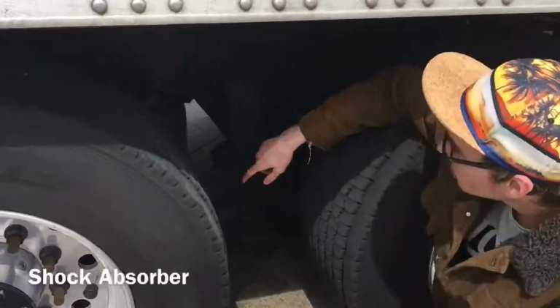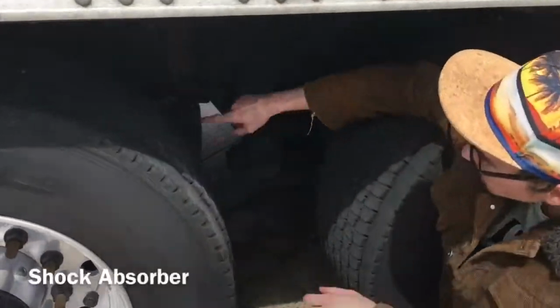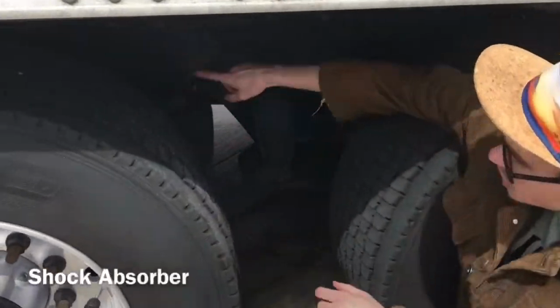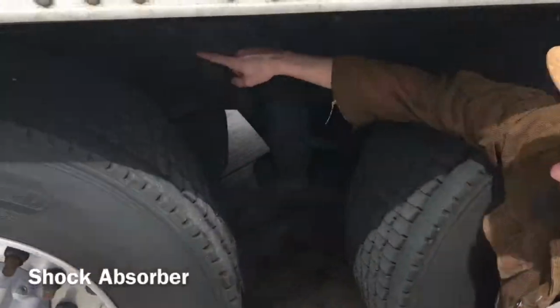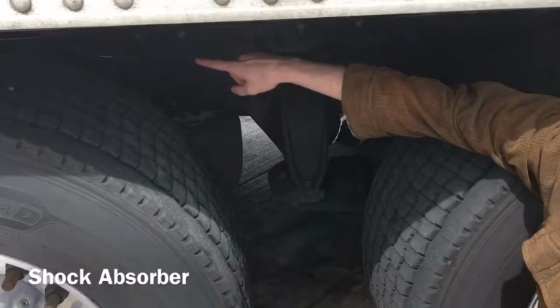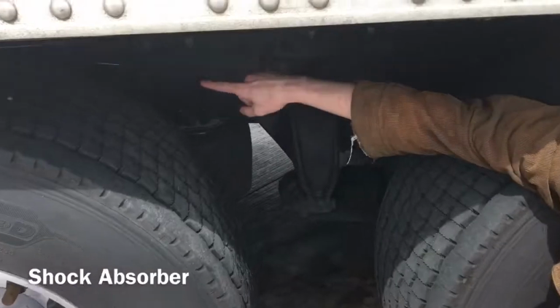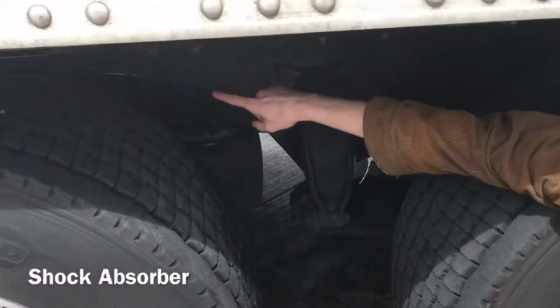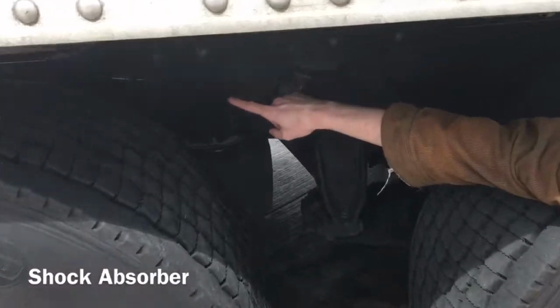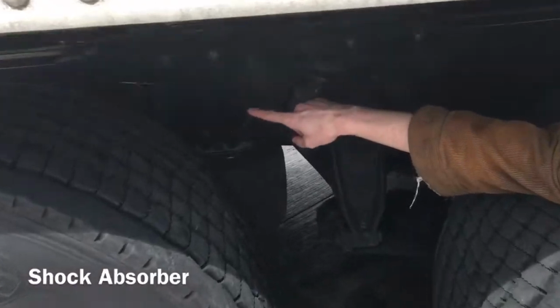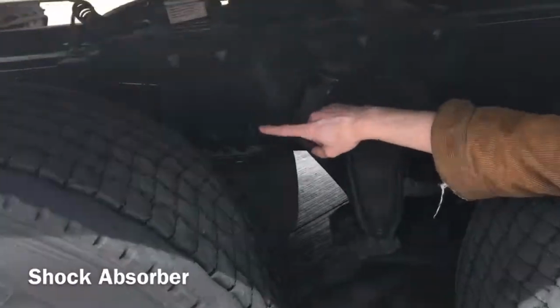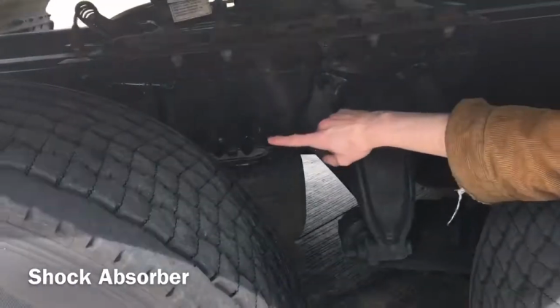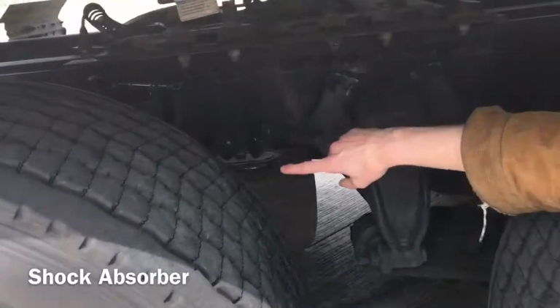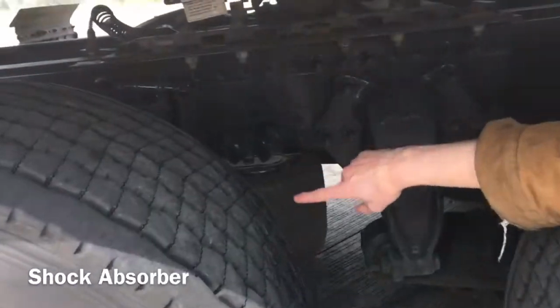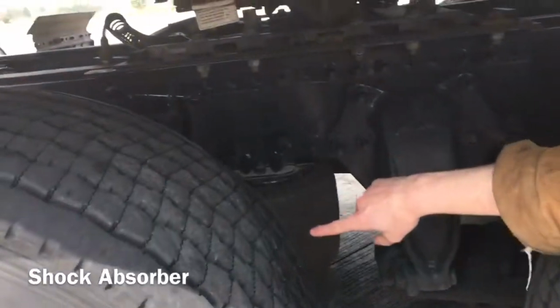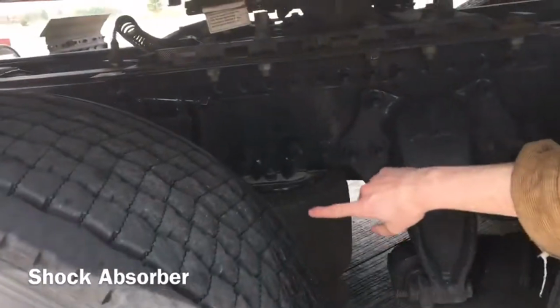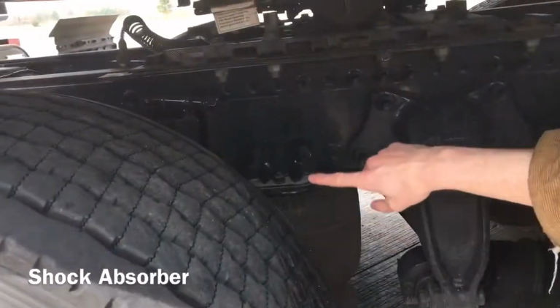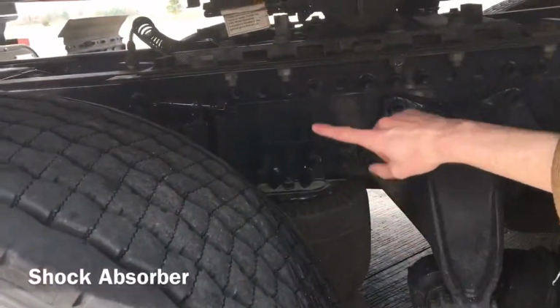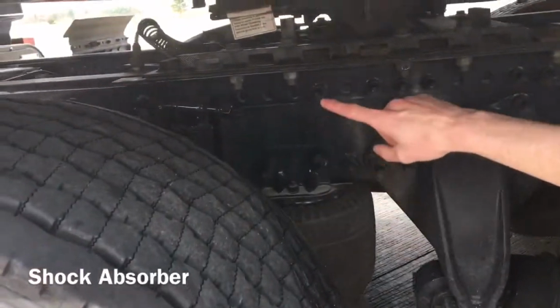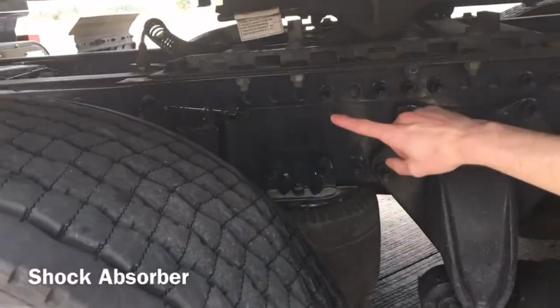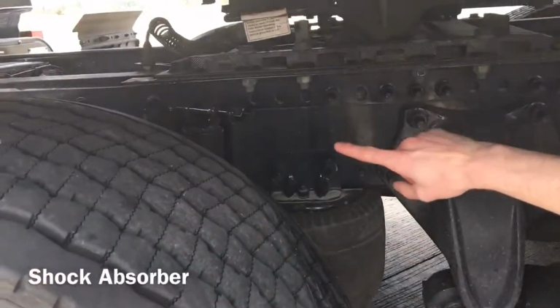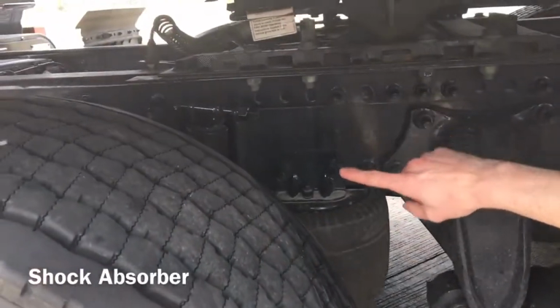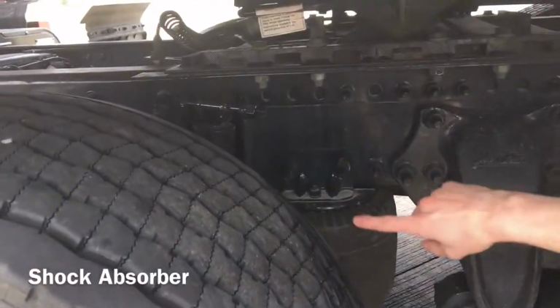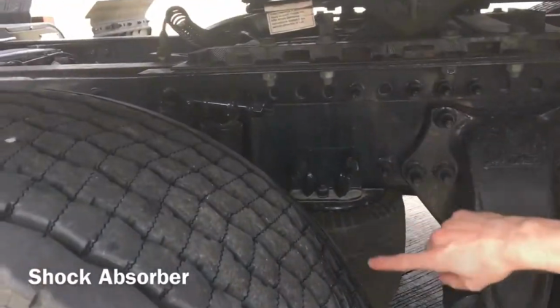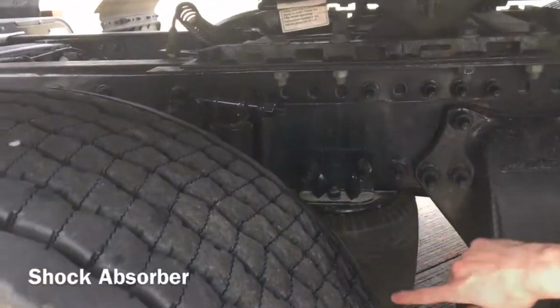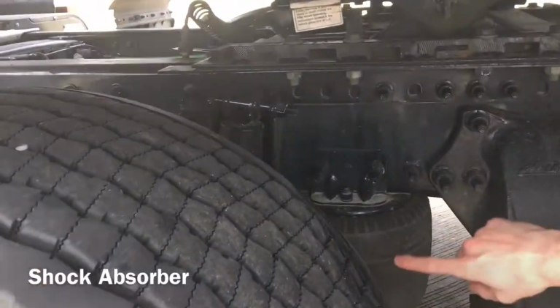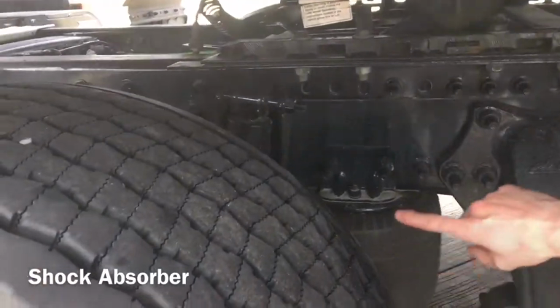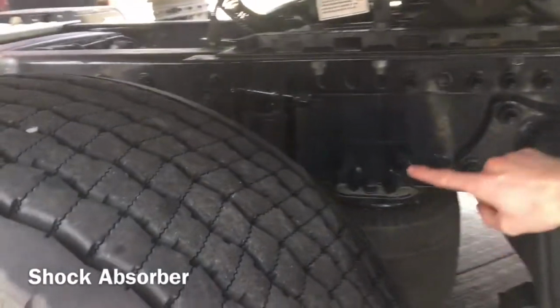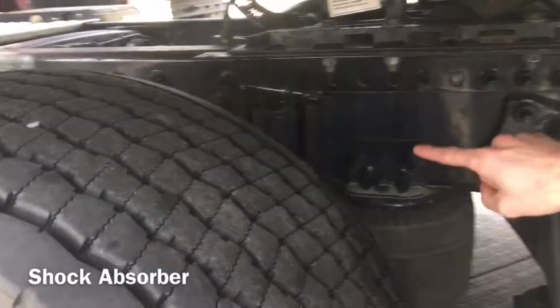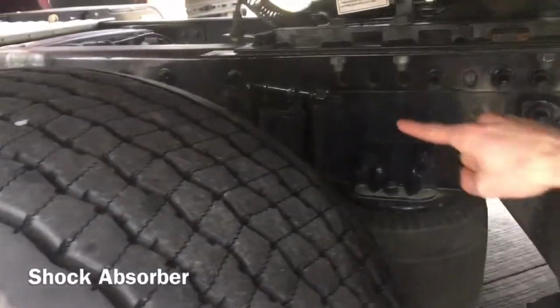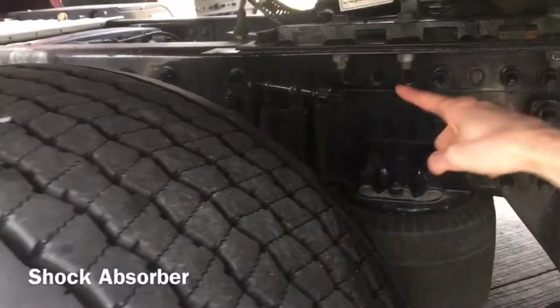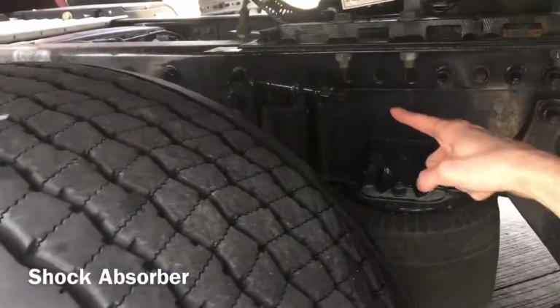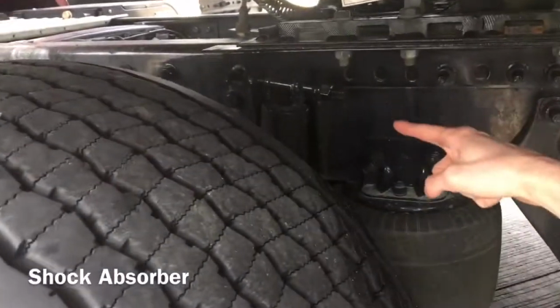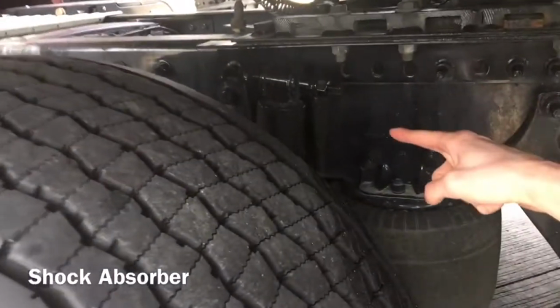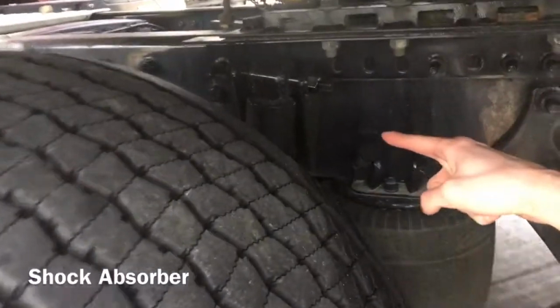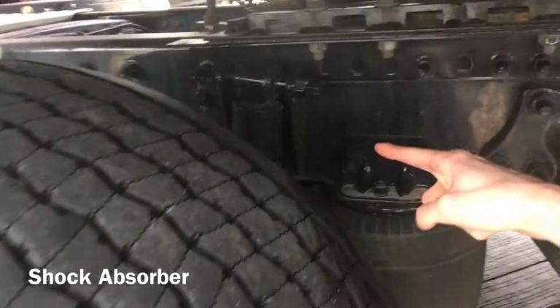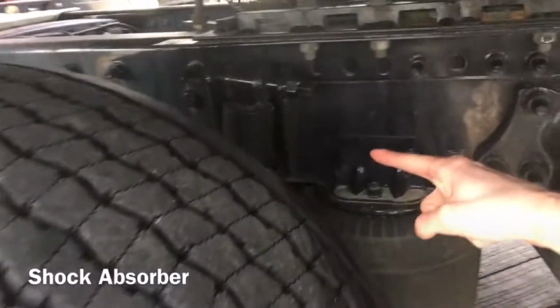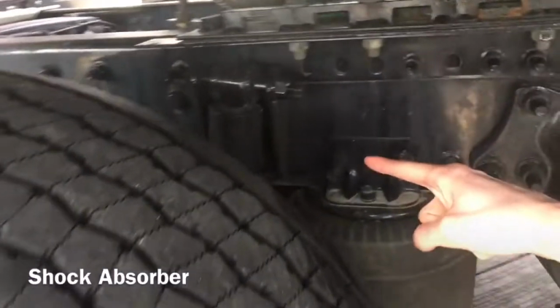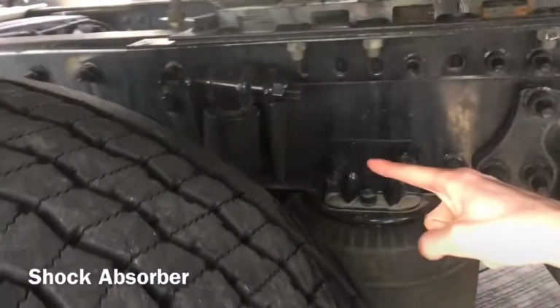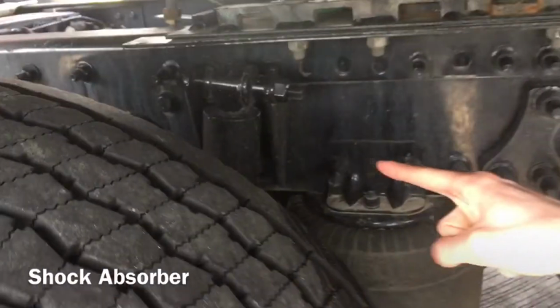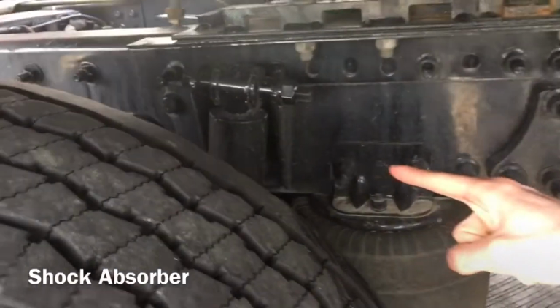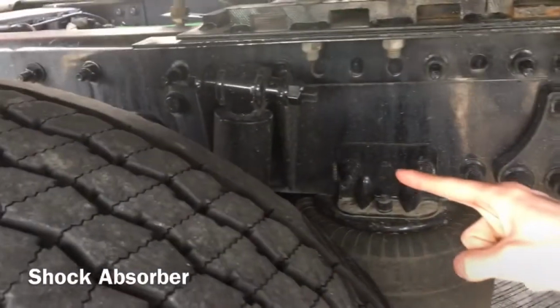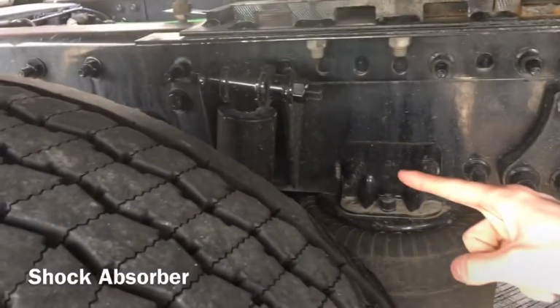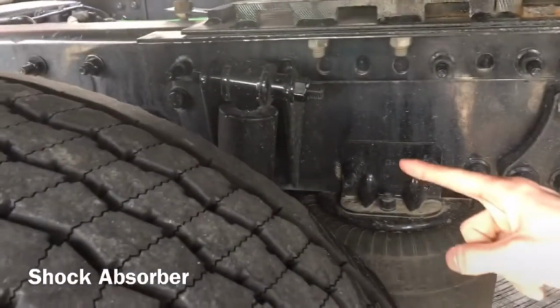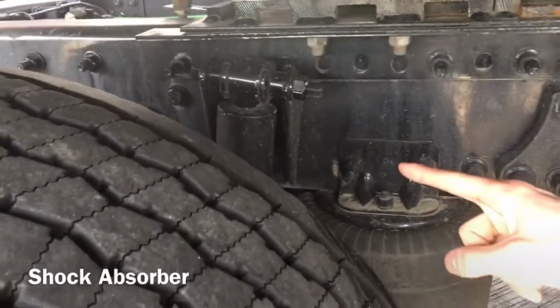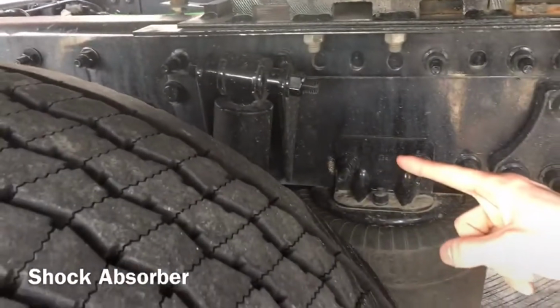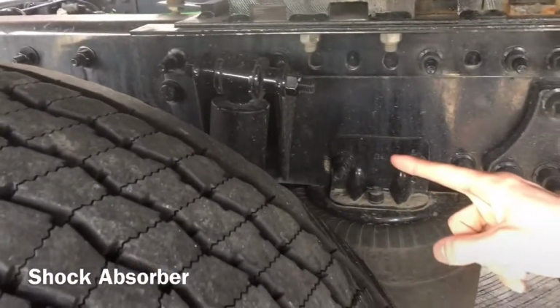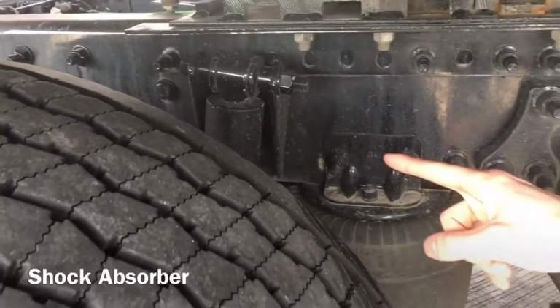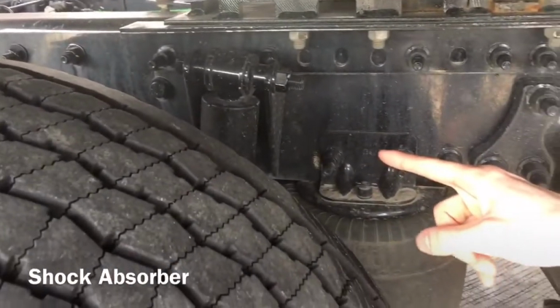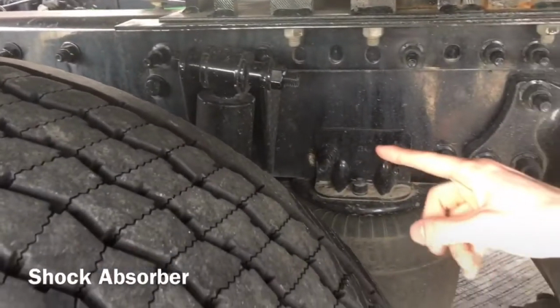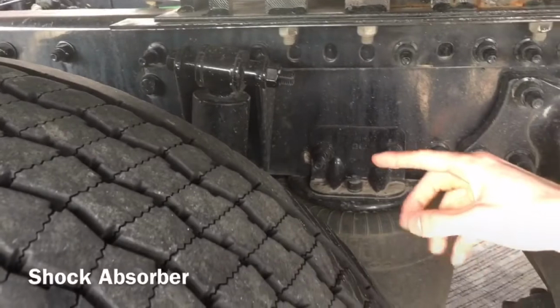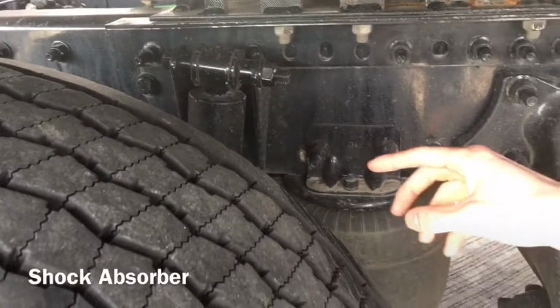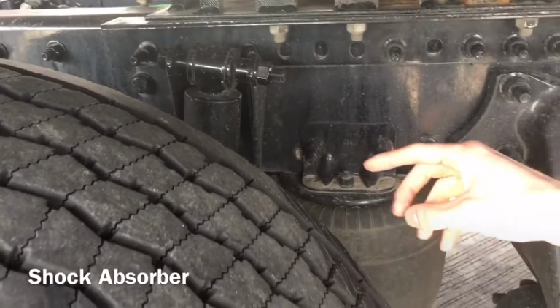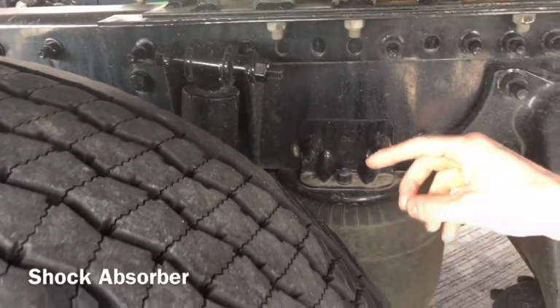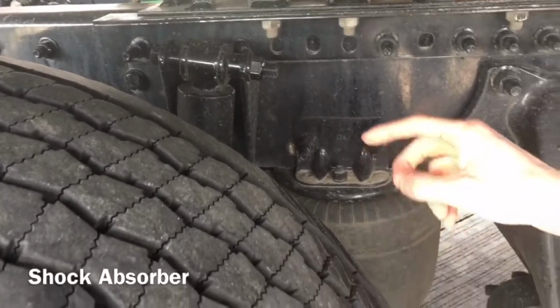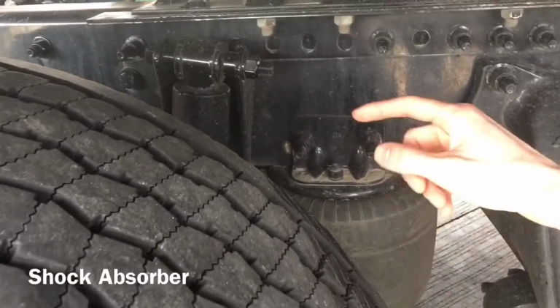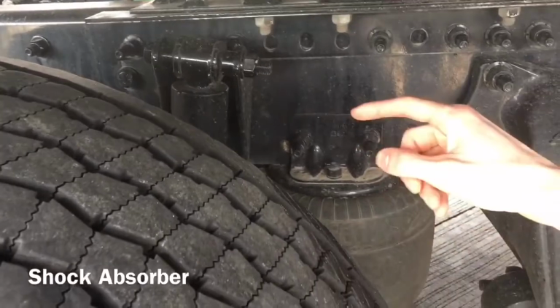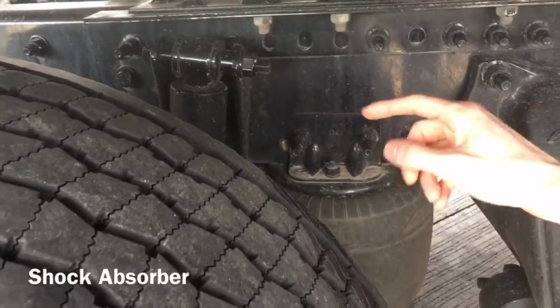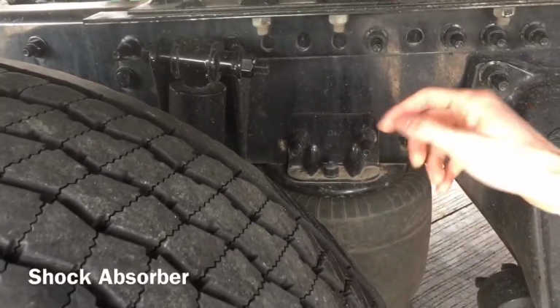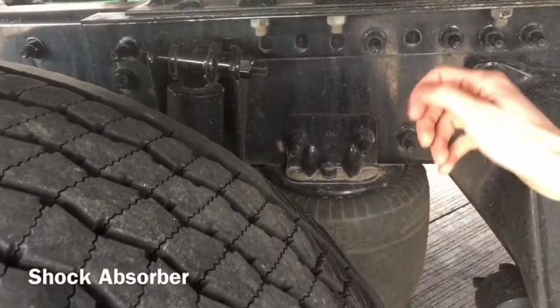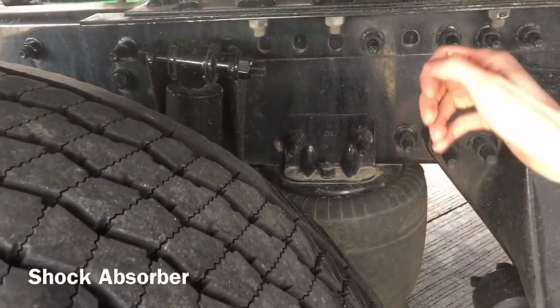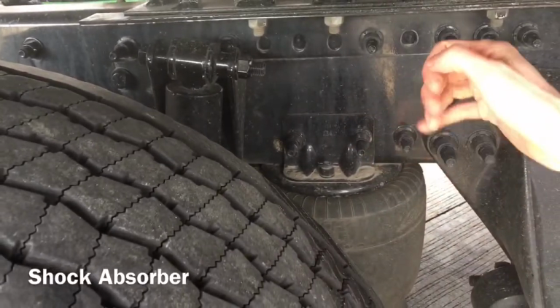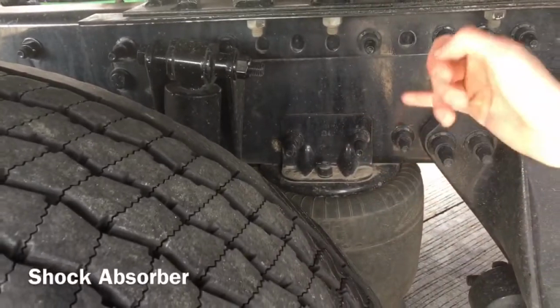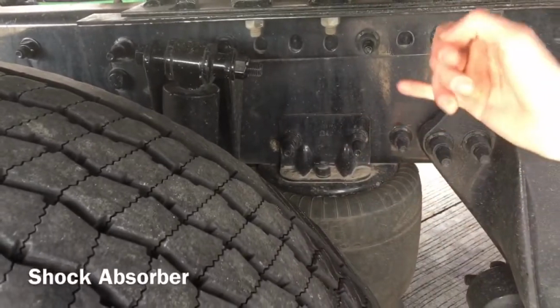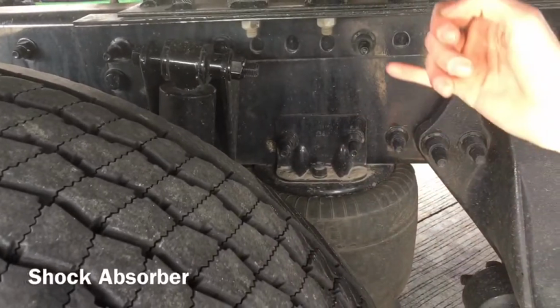I'm going to check my shock absorber, which is properly mounted and secured at both ends. It is not cracked, bent or broken. It is not leaking.